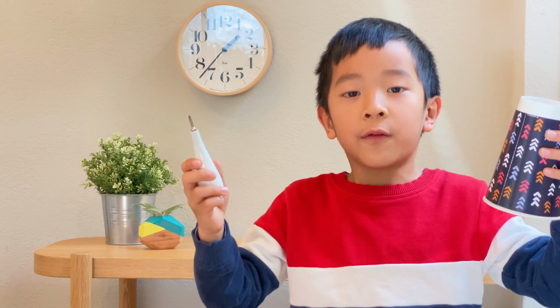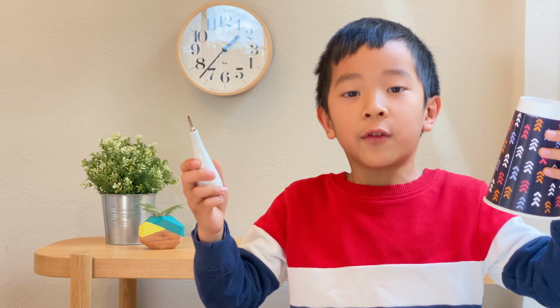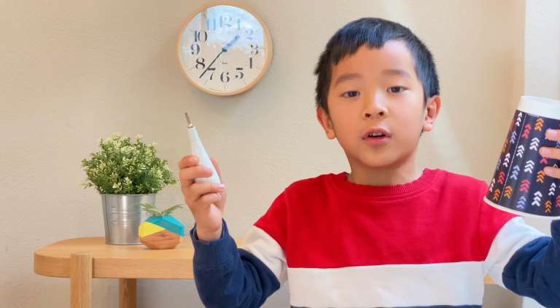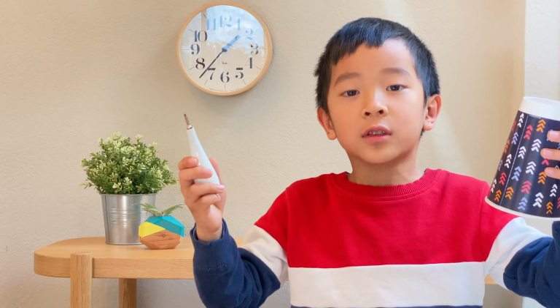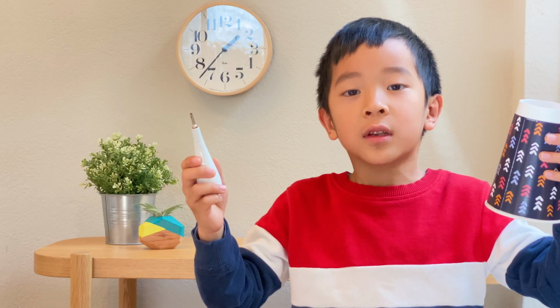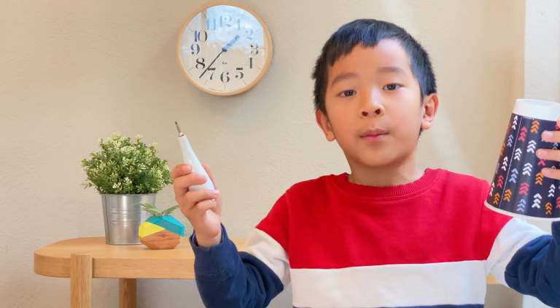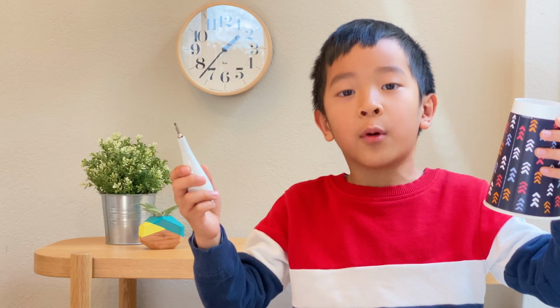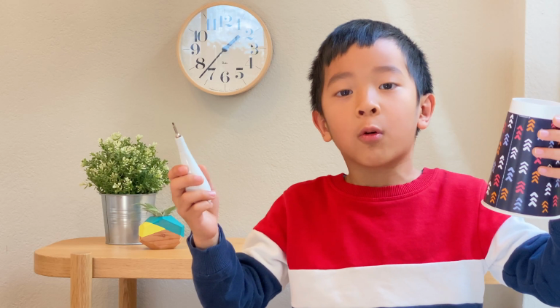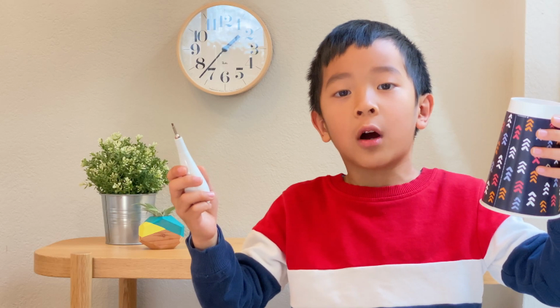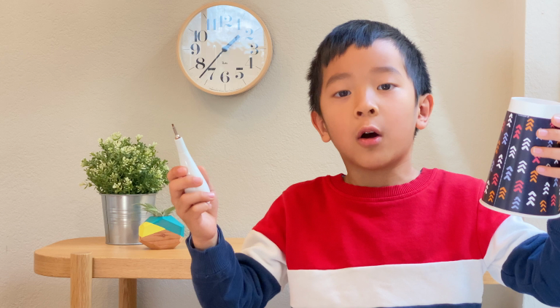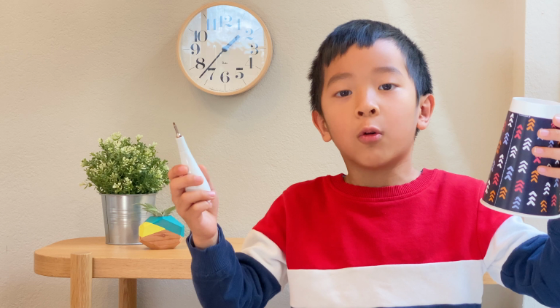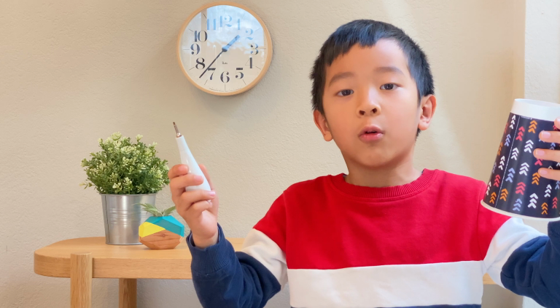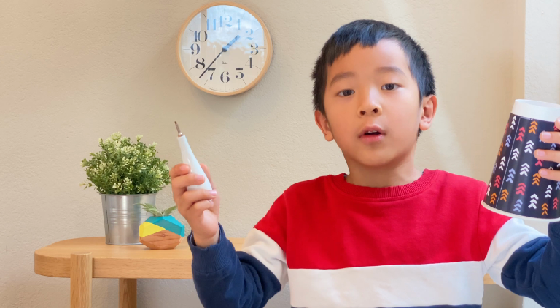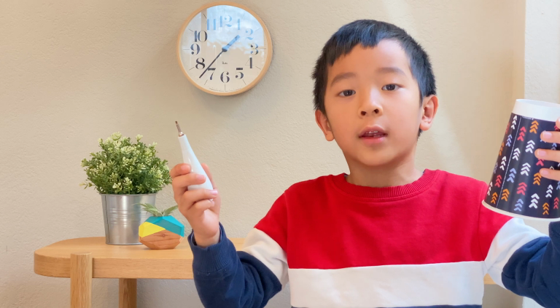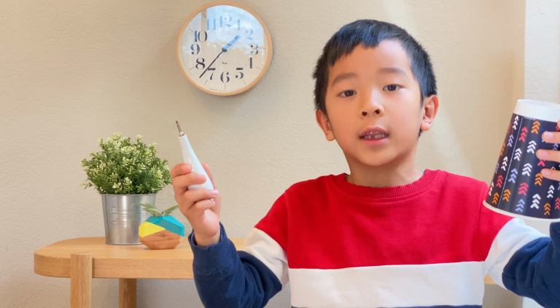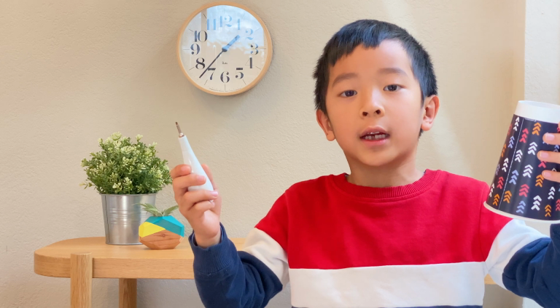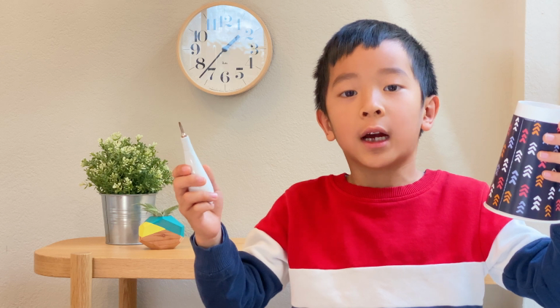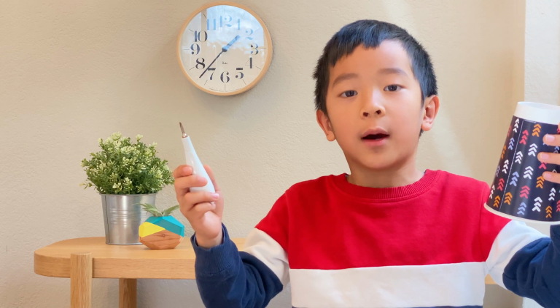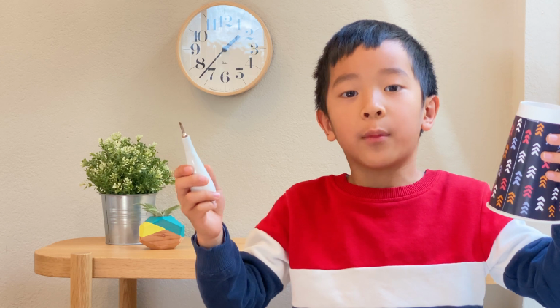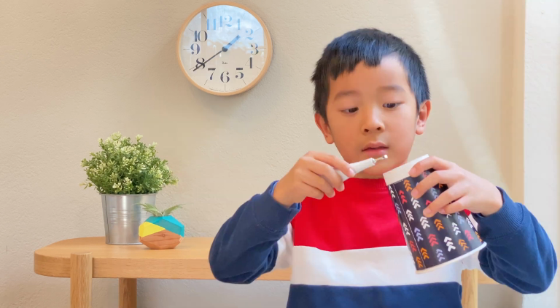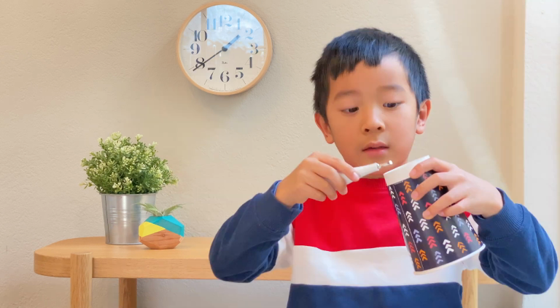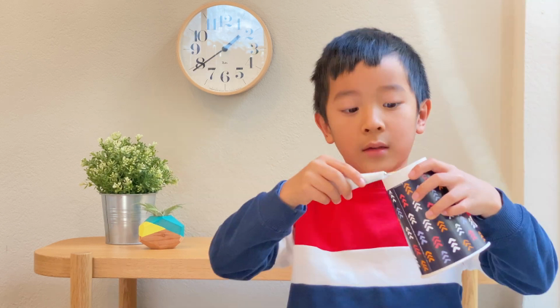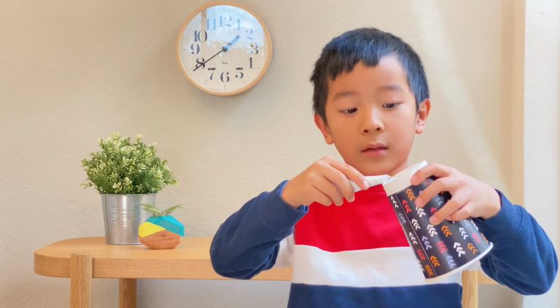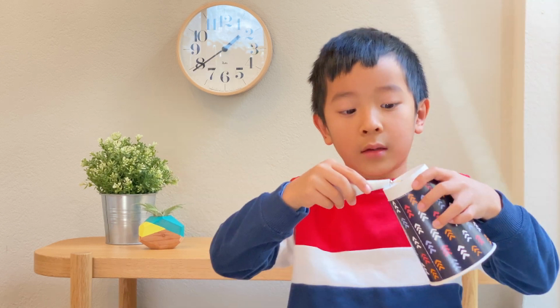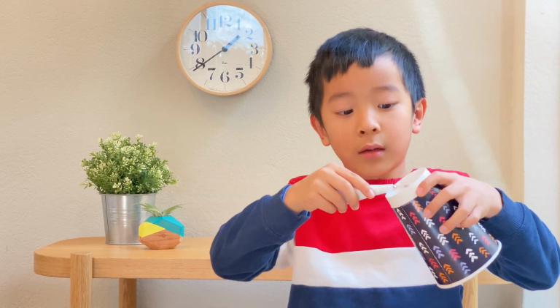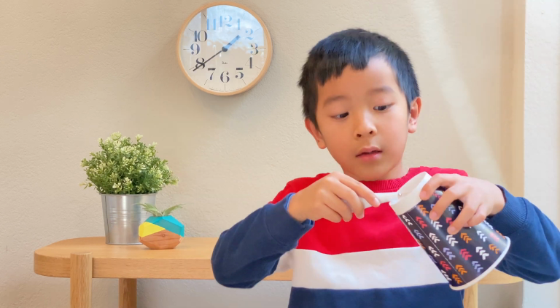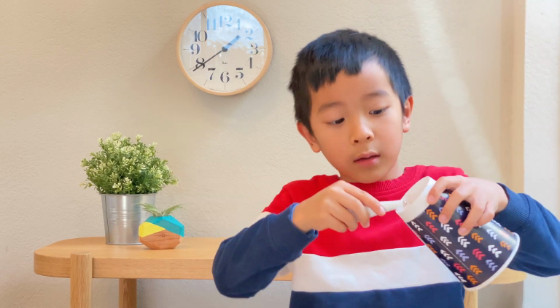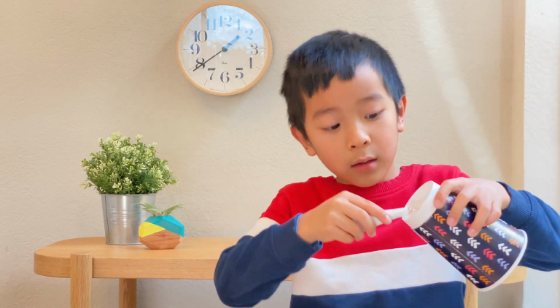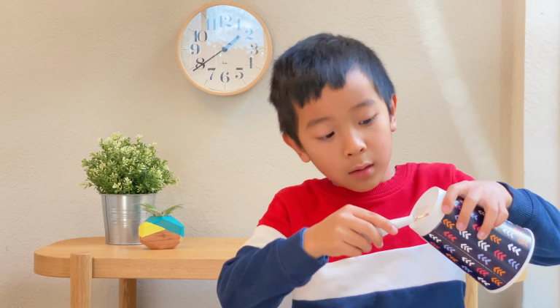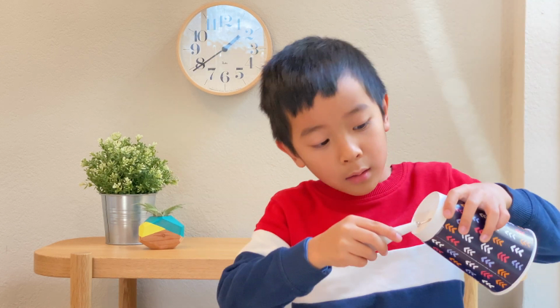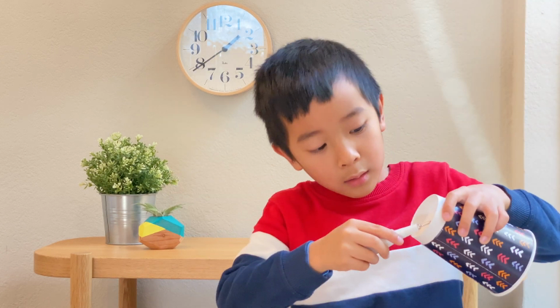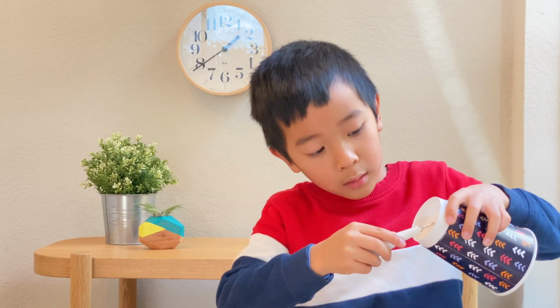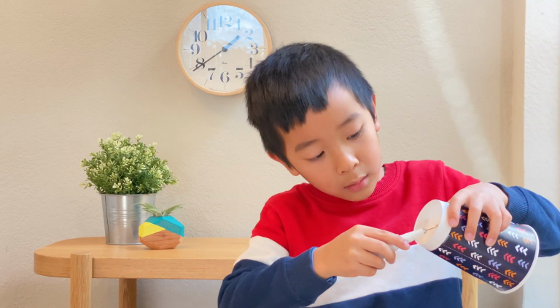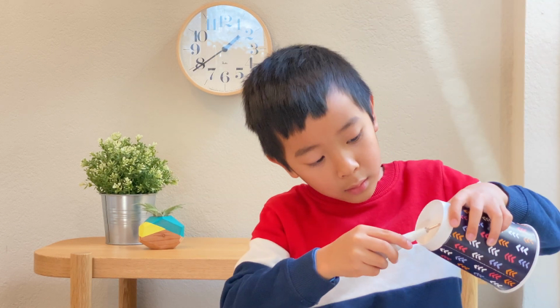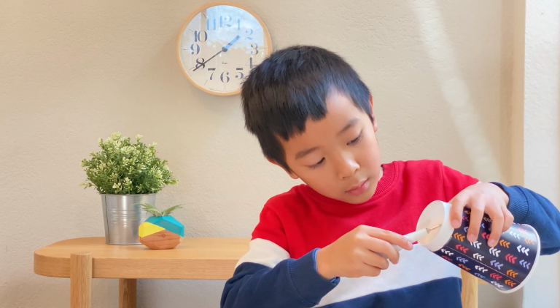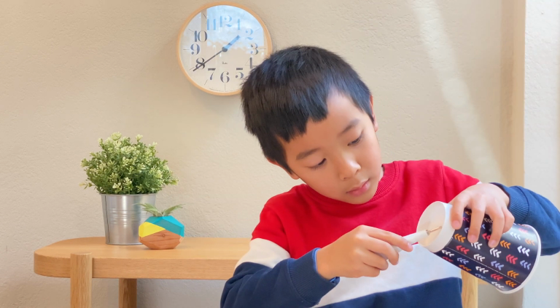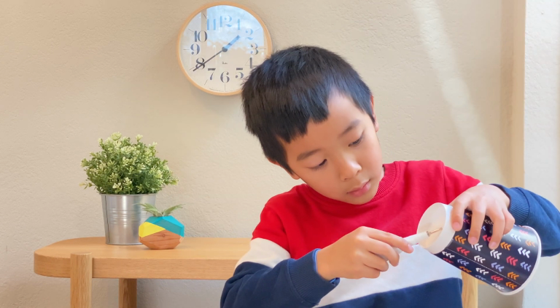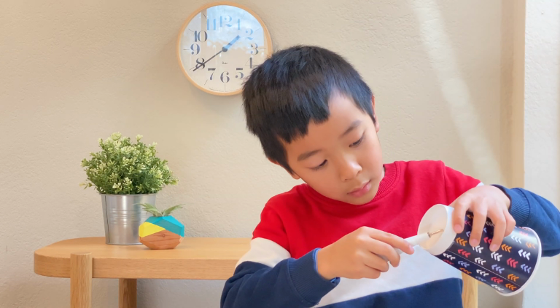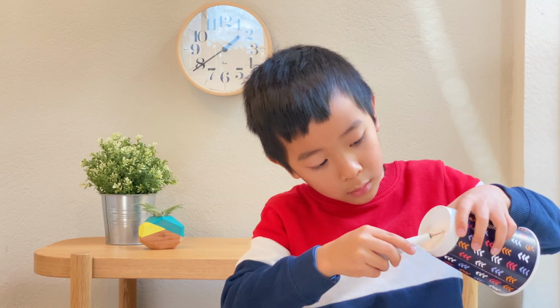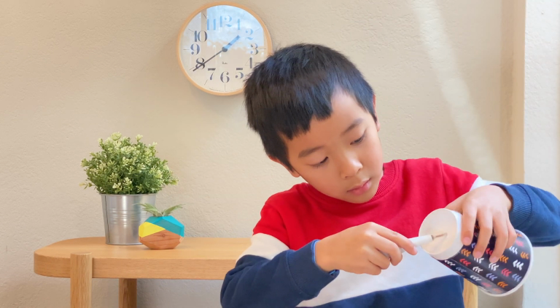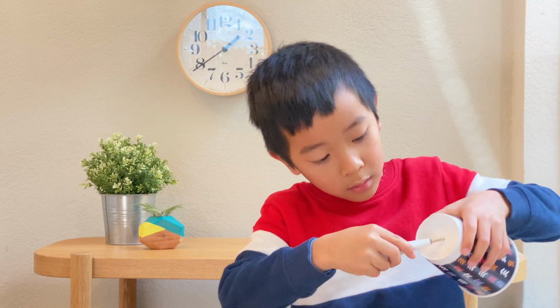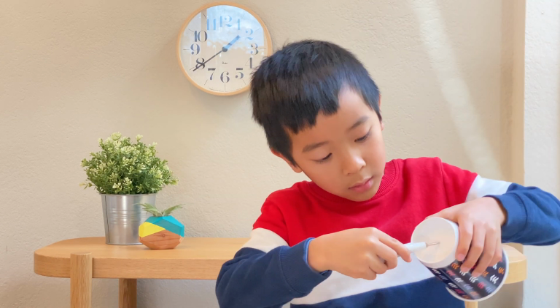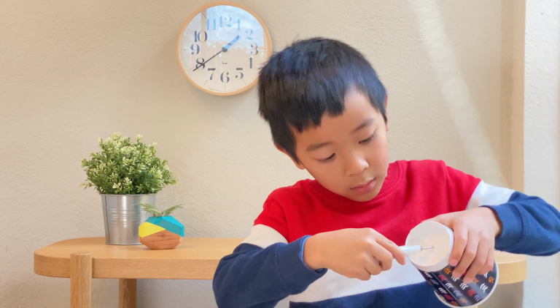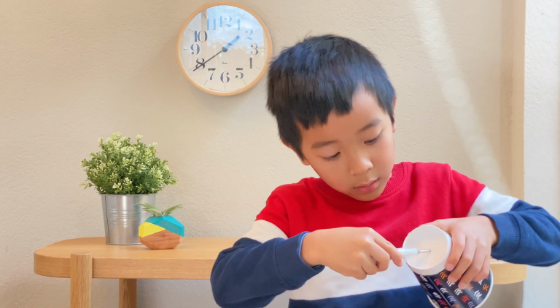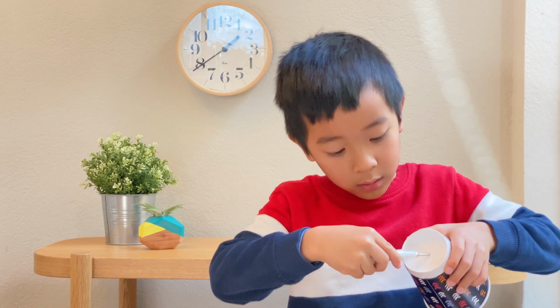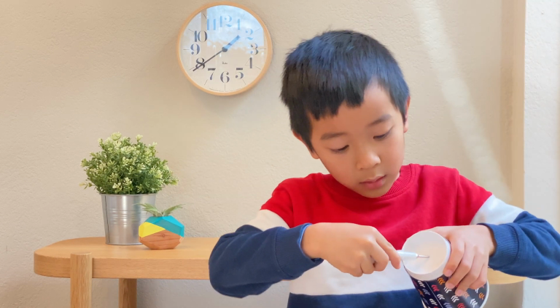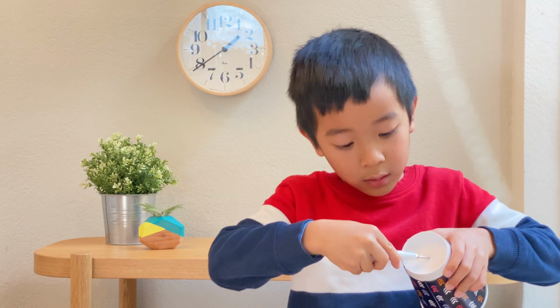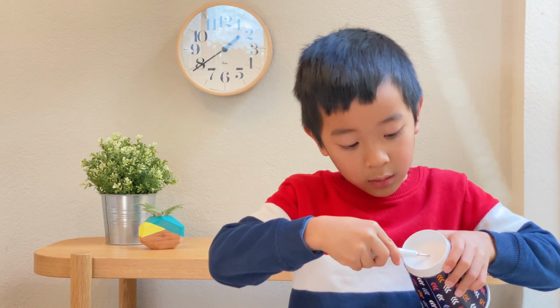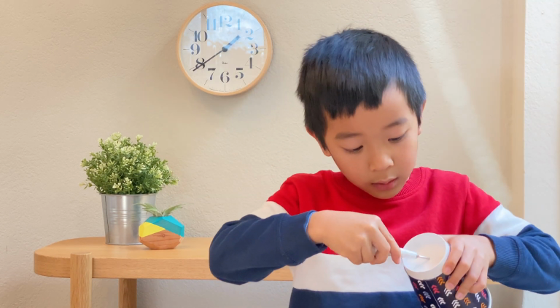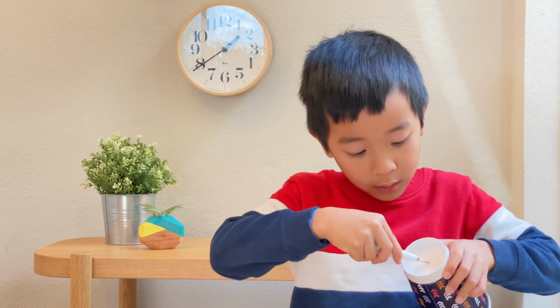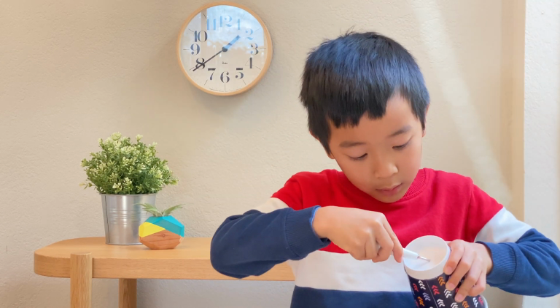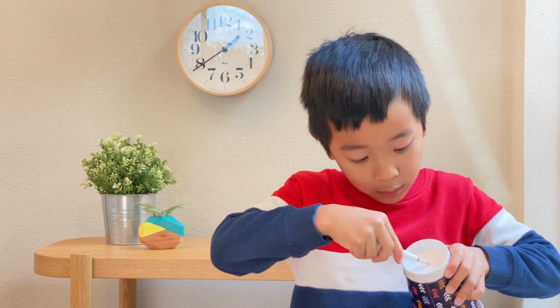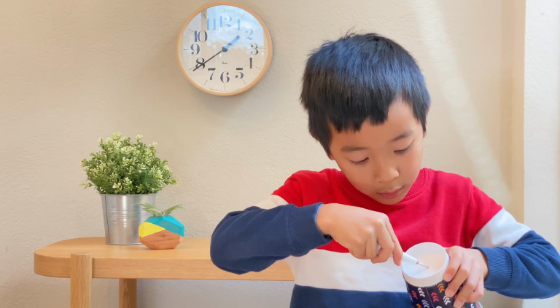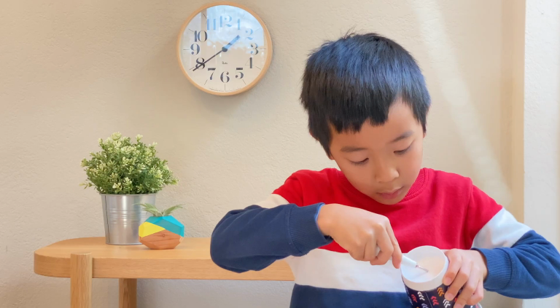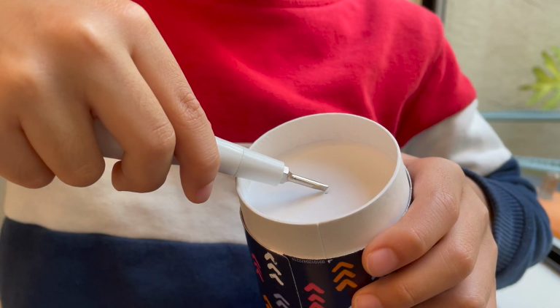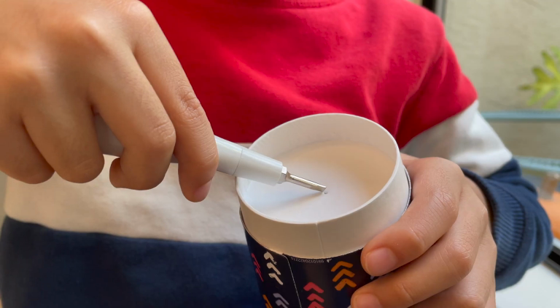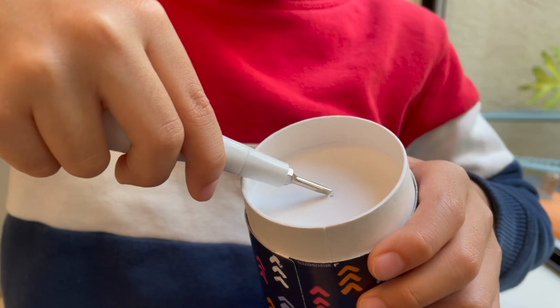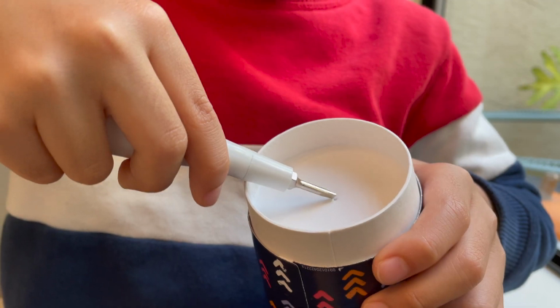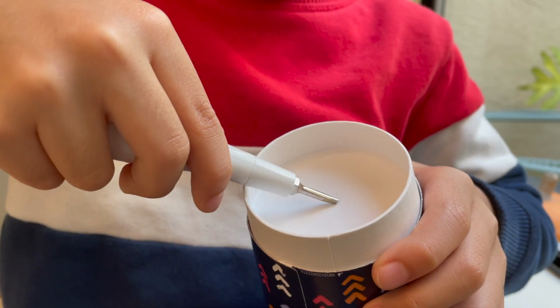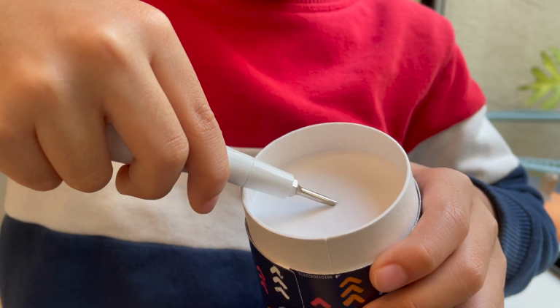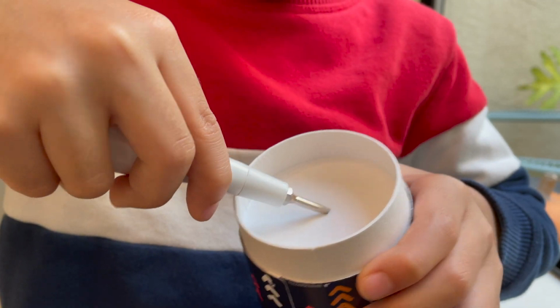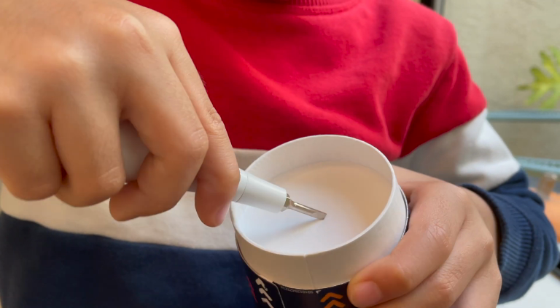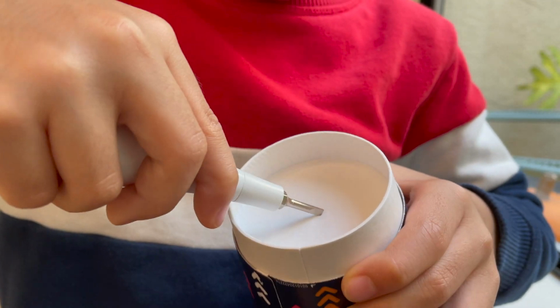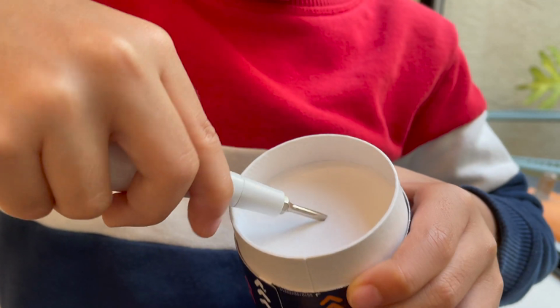First, poke a hole in the cup. Safety! If you can't poke a hole in the cup, ask your parents to.